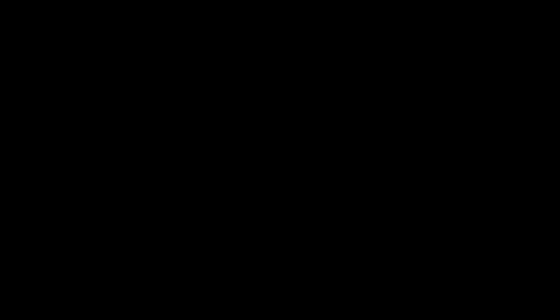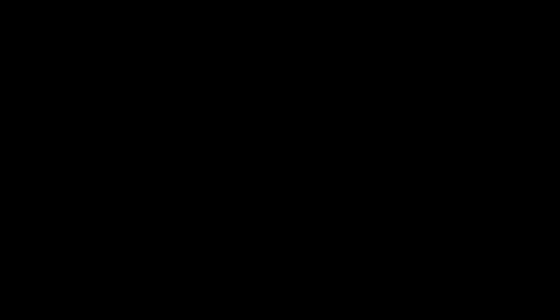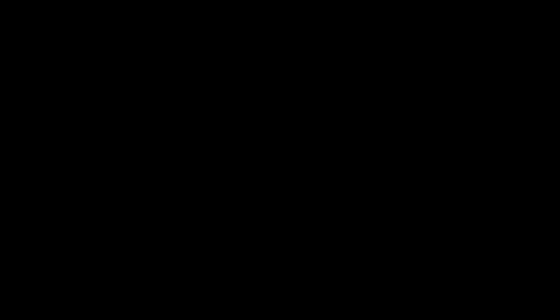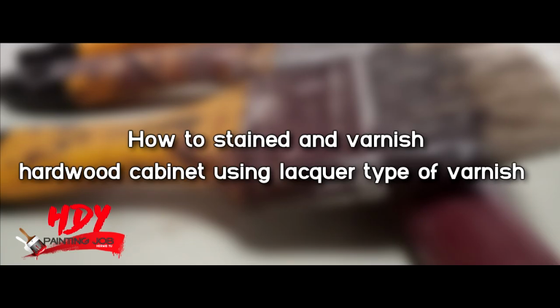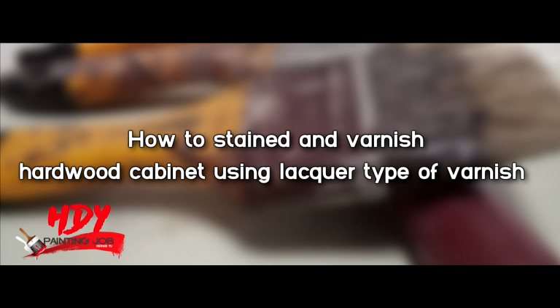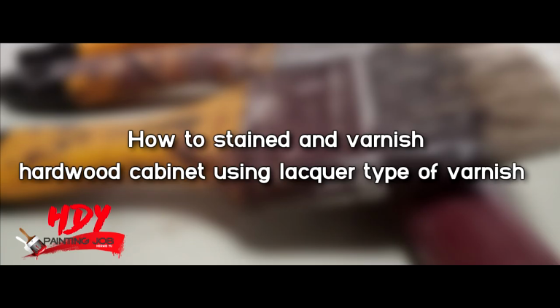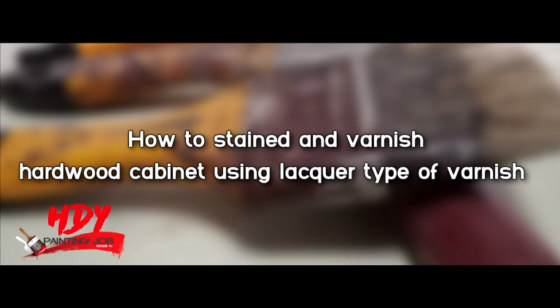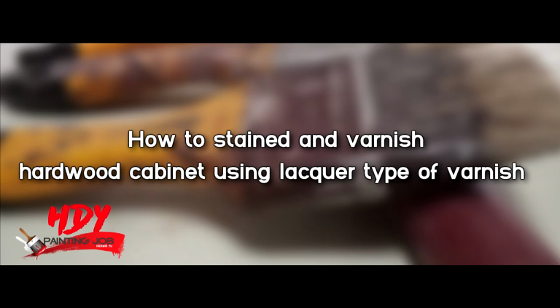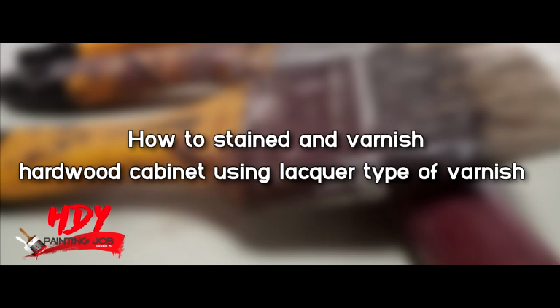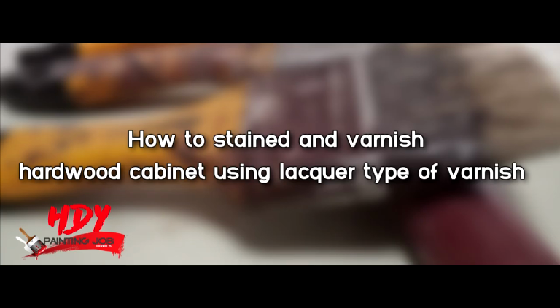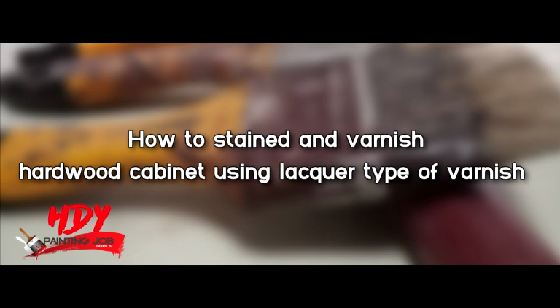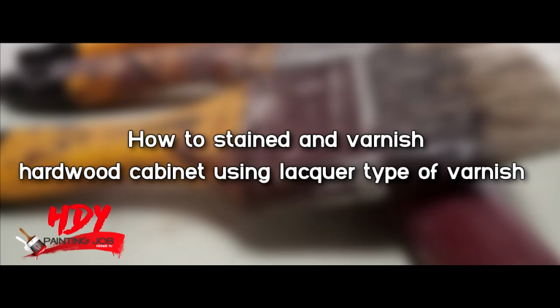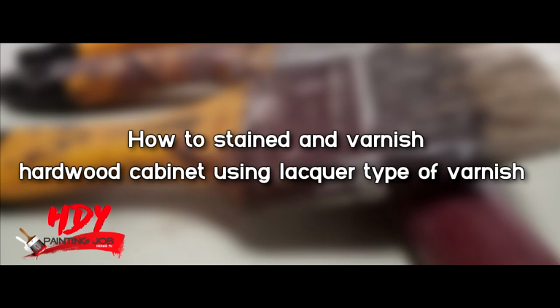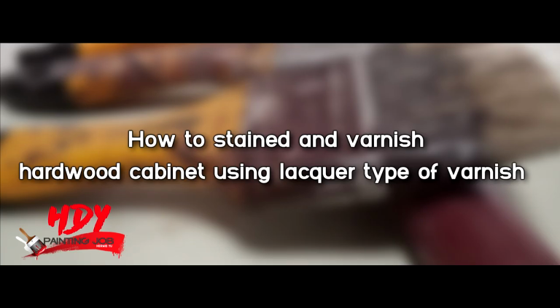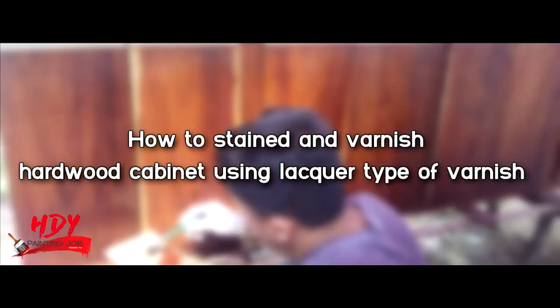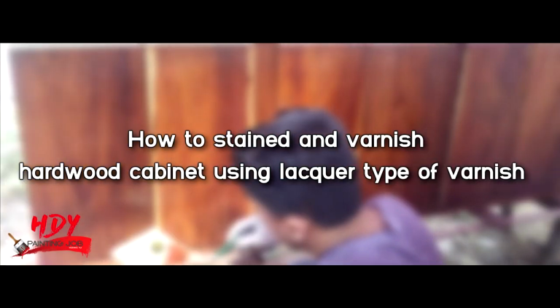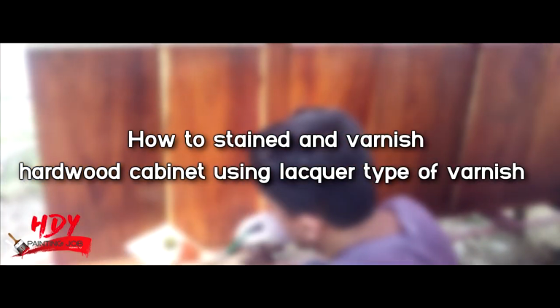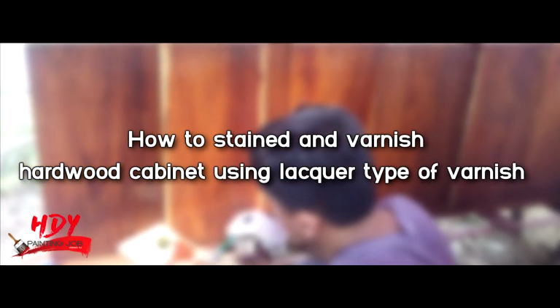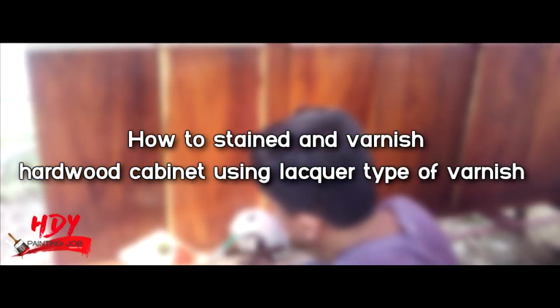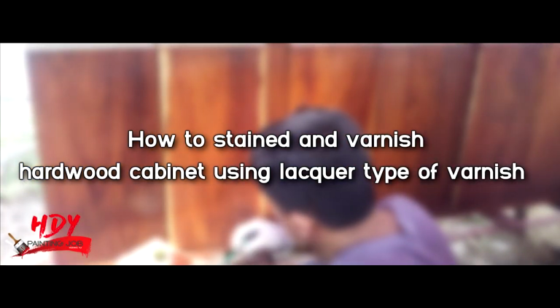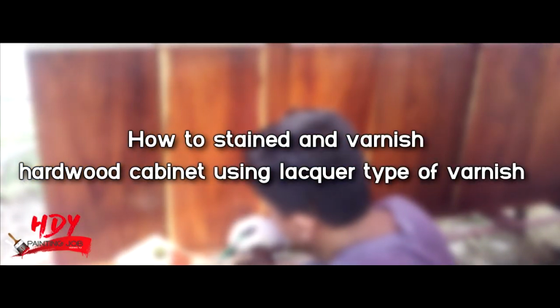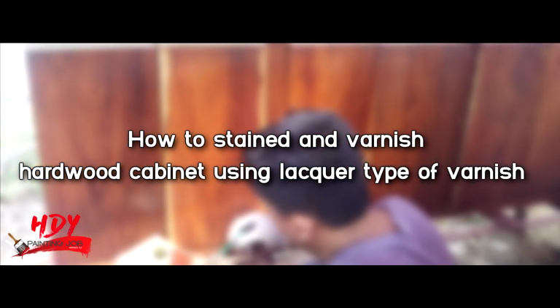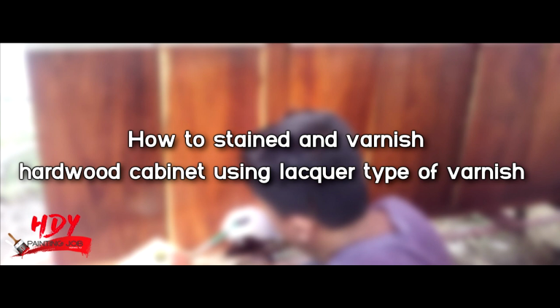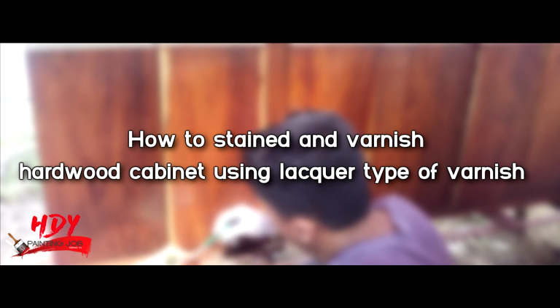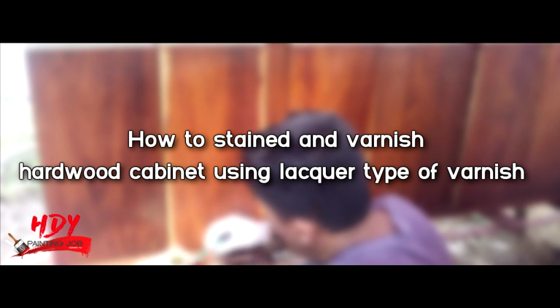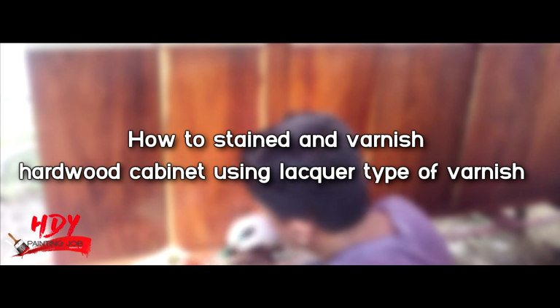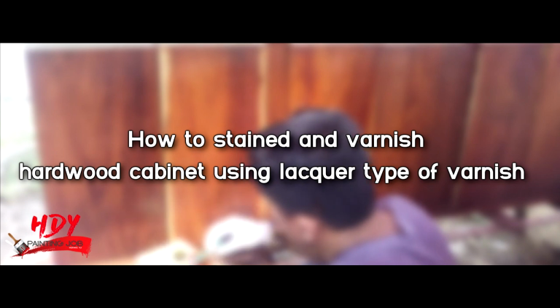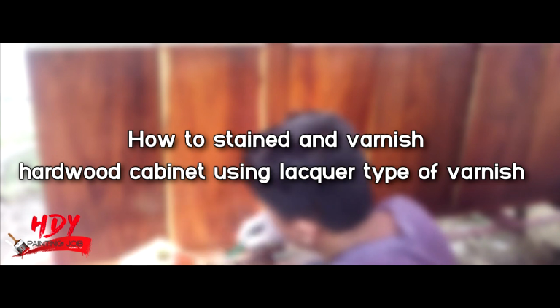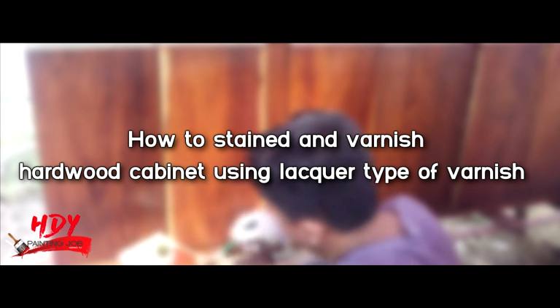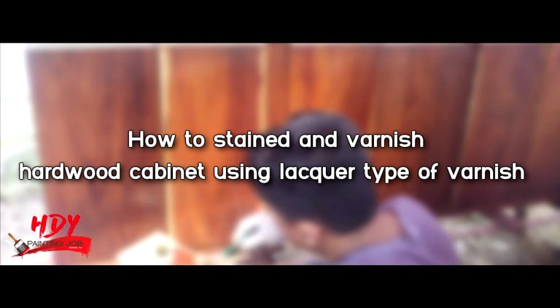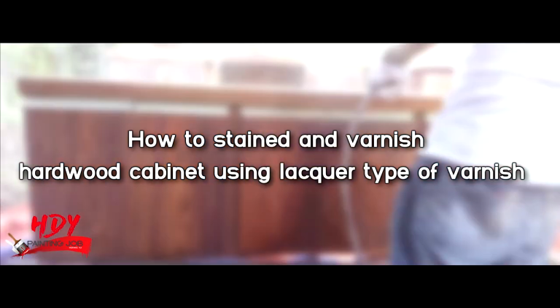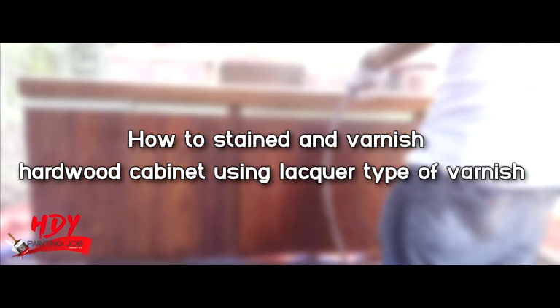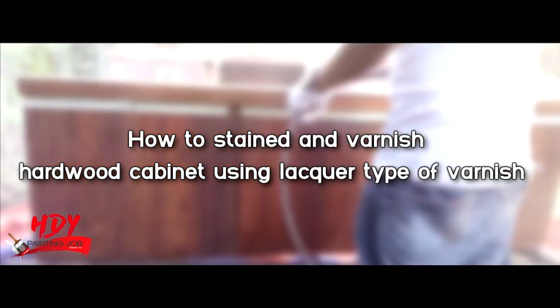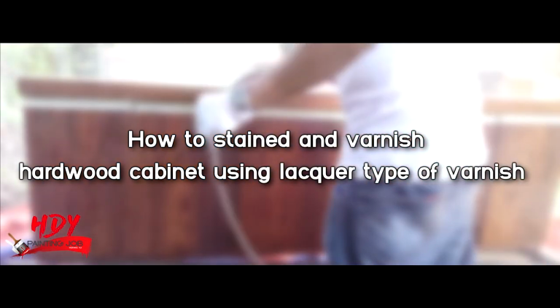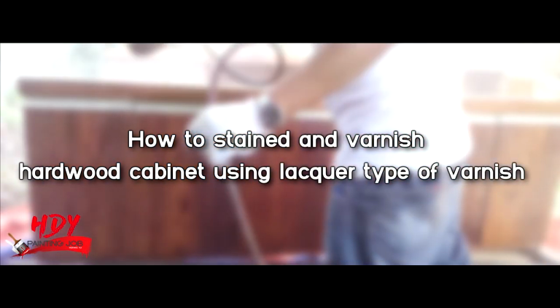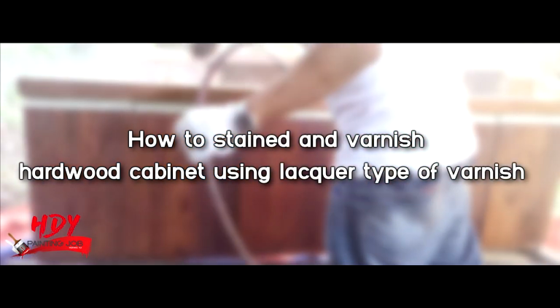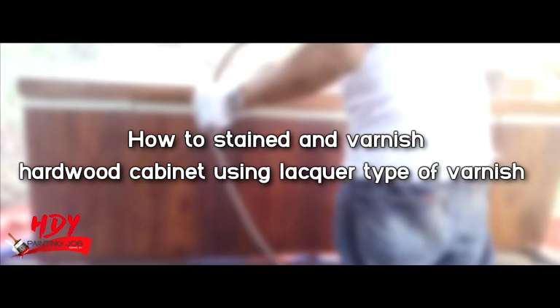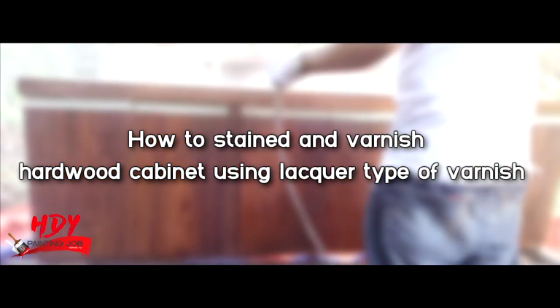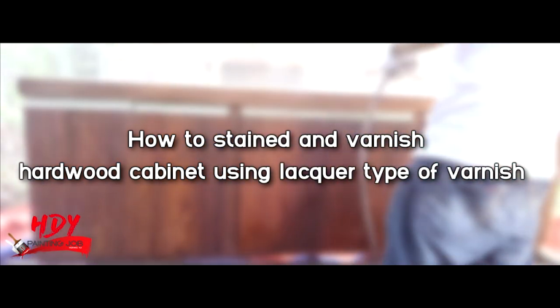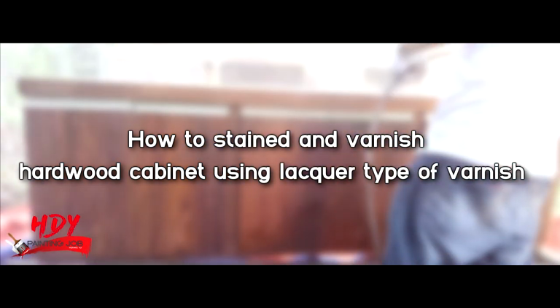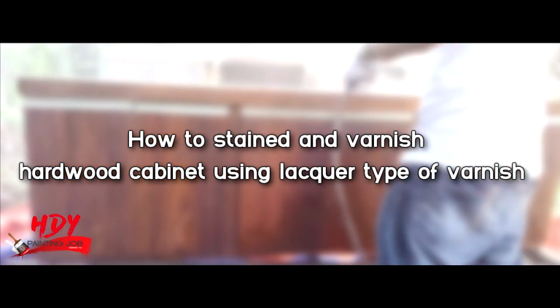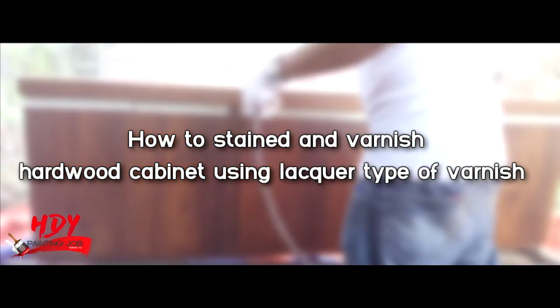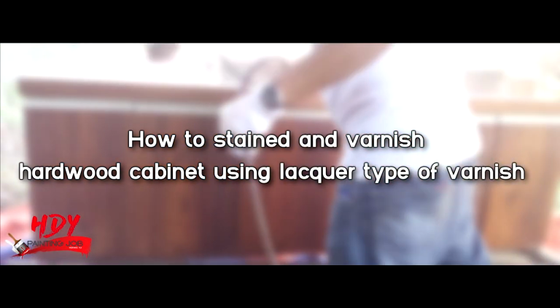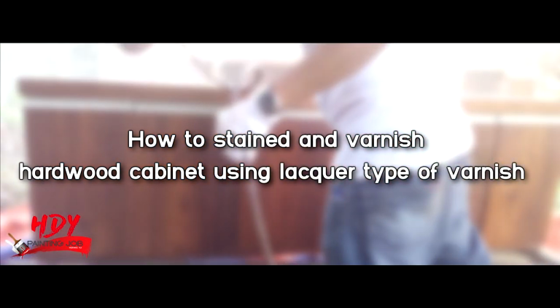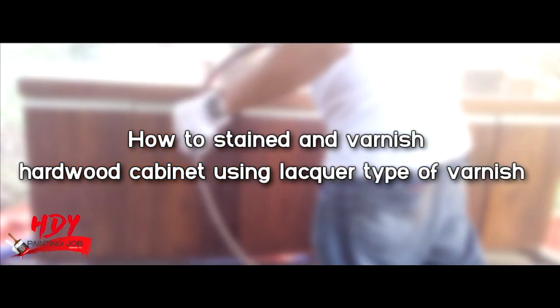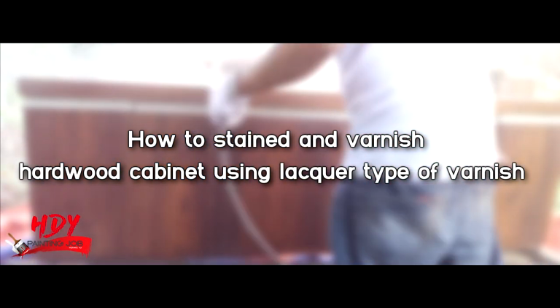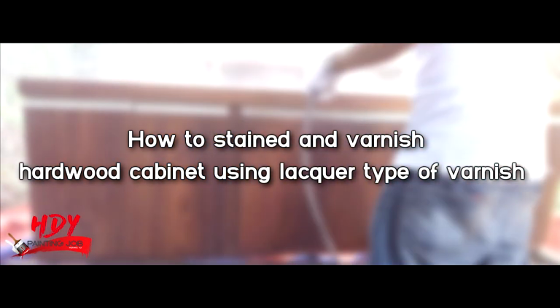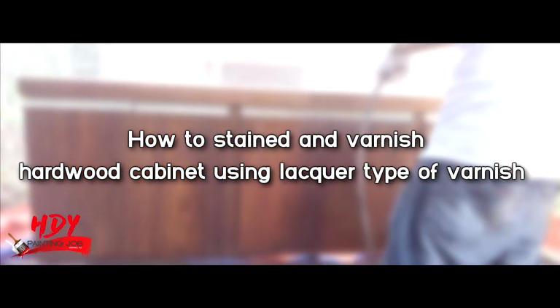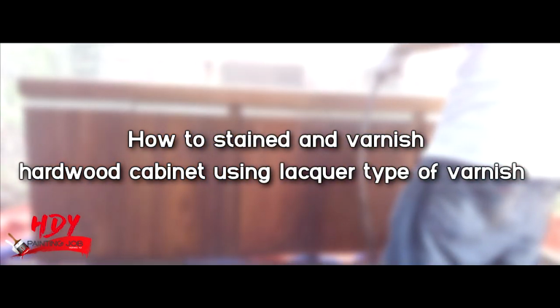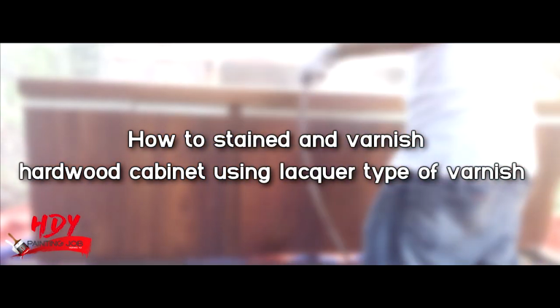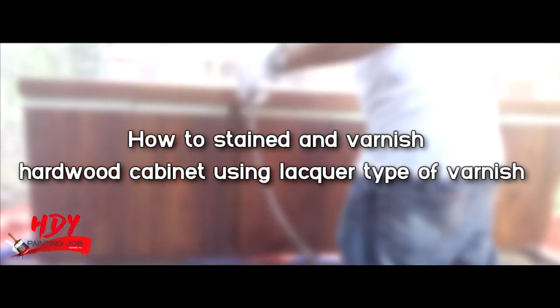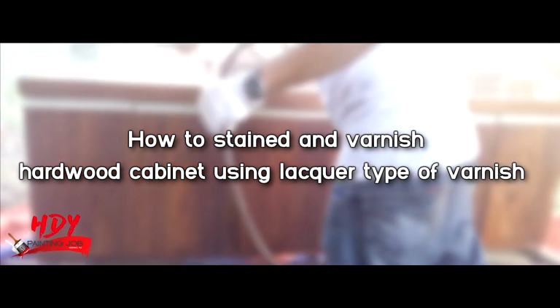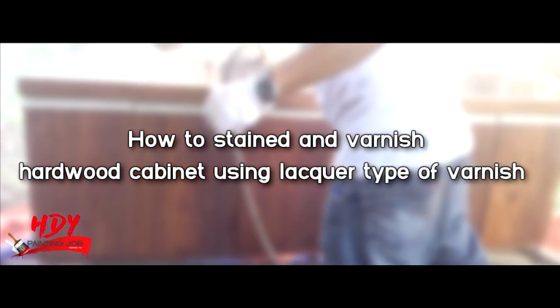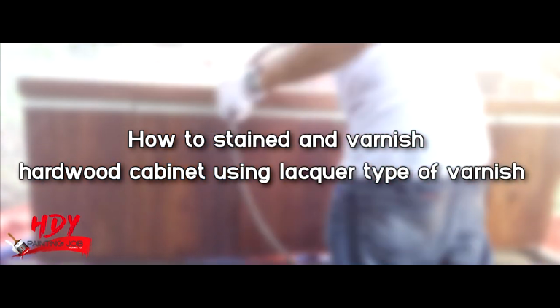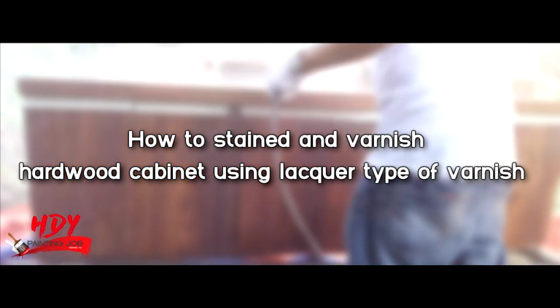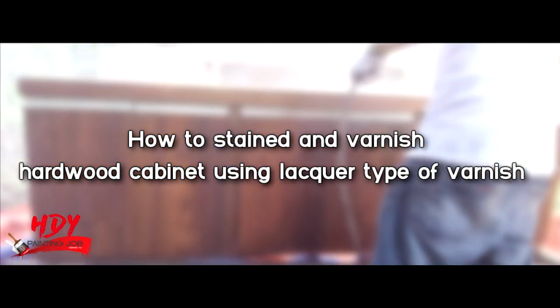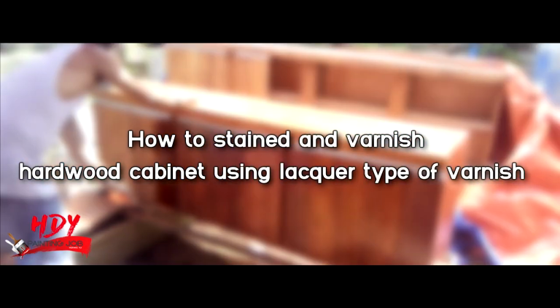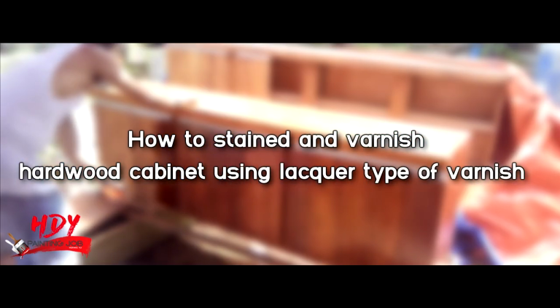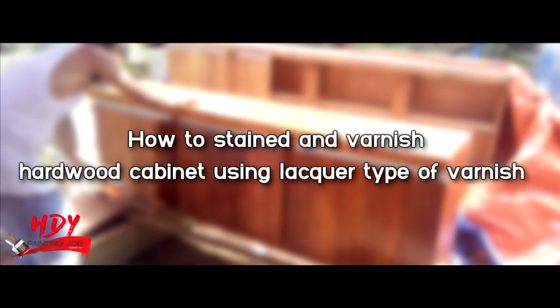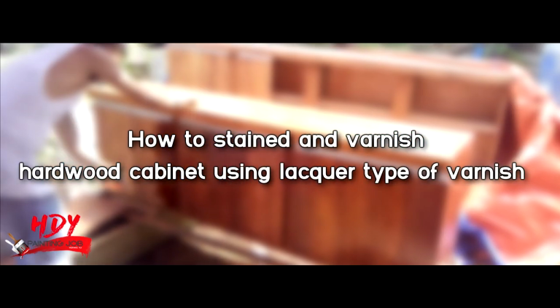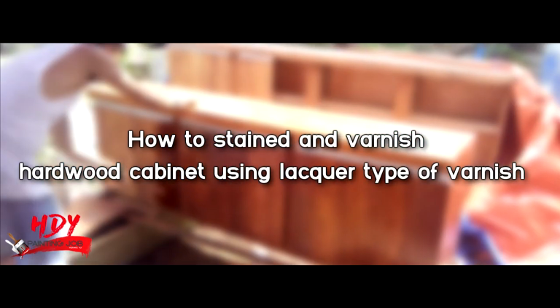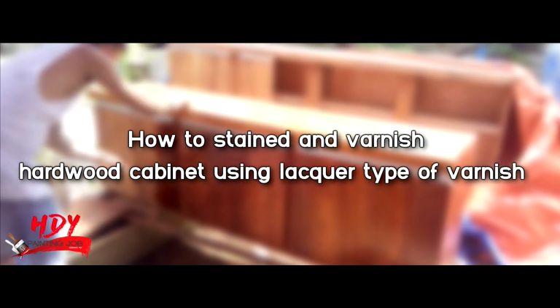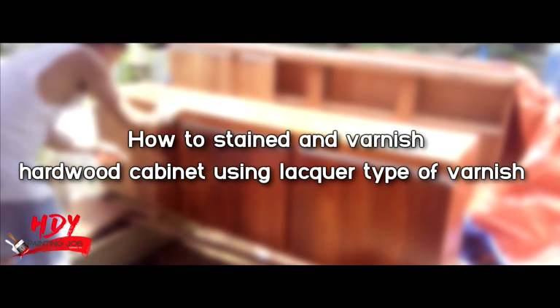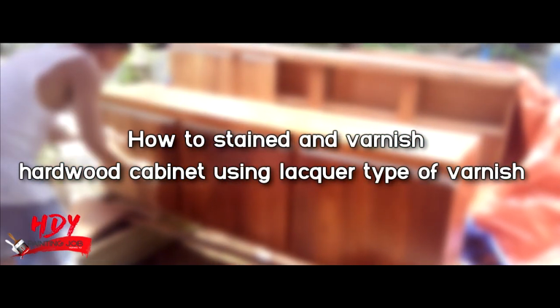In this video I will show you the detailed step-by-step instruction on how to stain and varnish a hardwood cabinet using lacquer type of varnish.